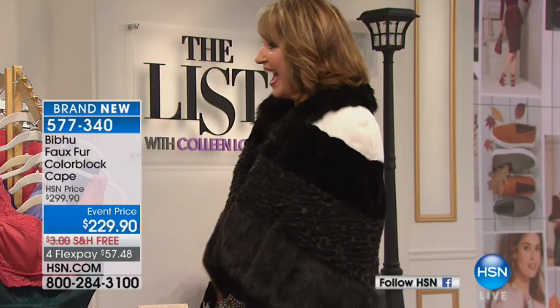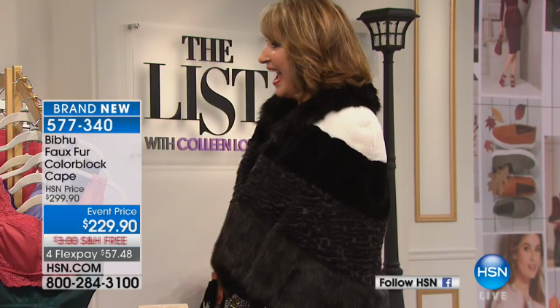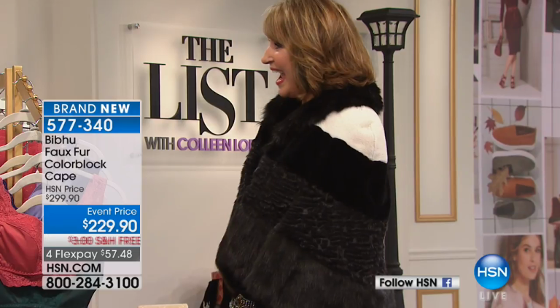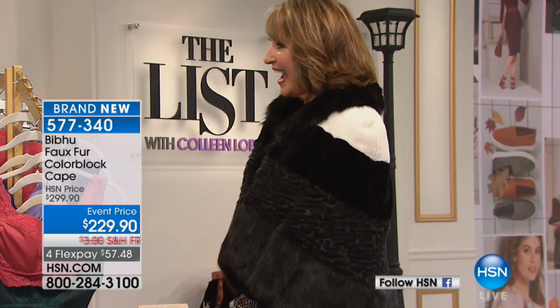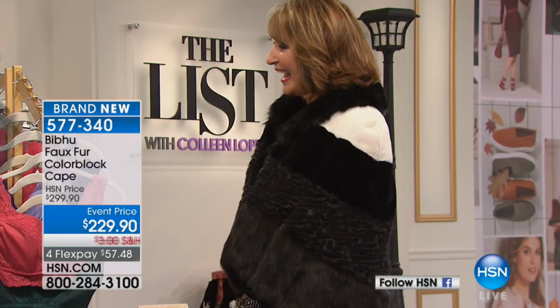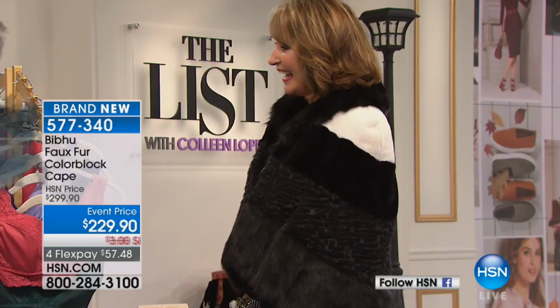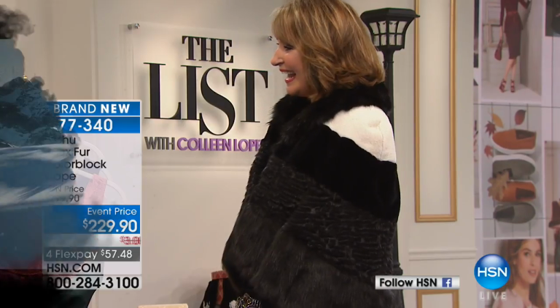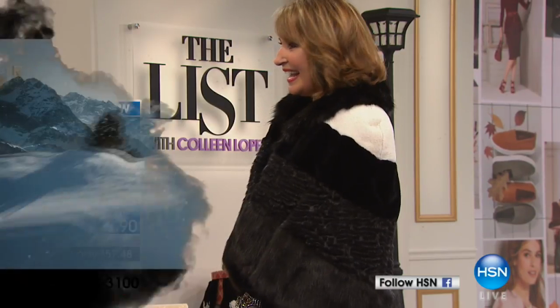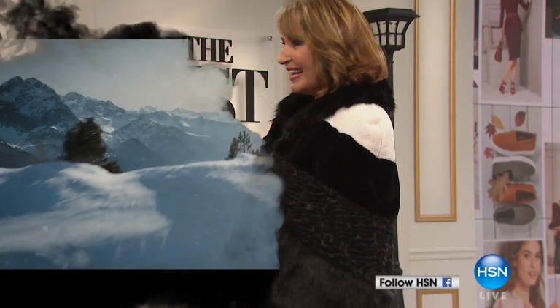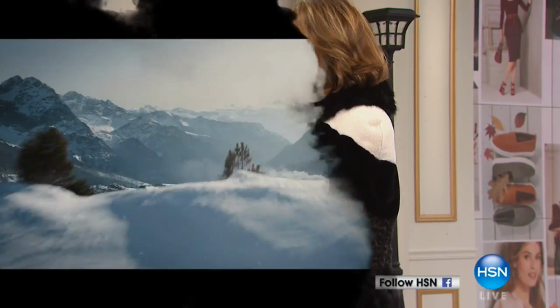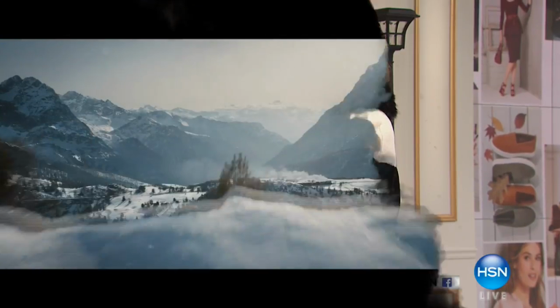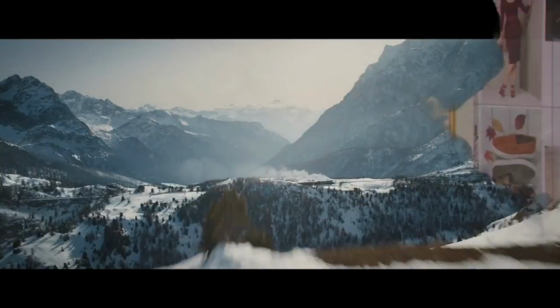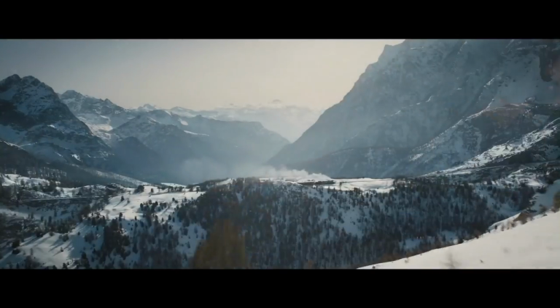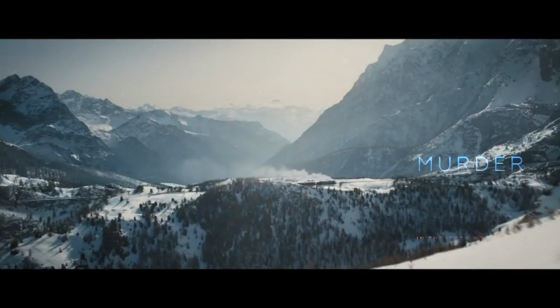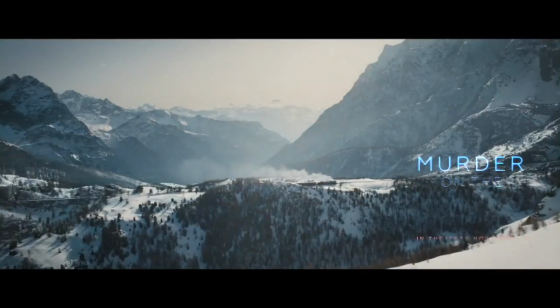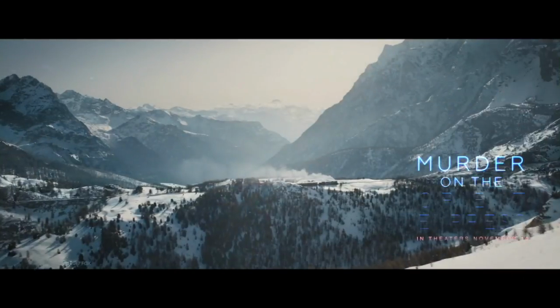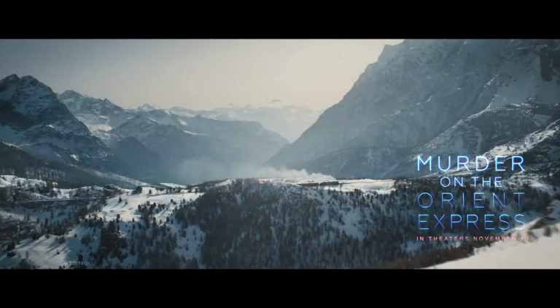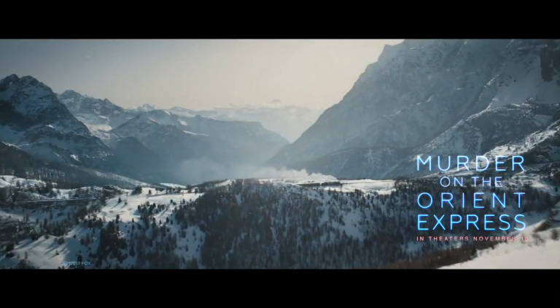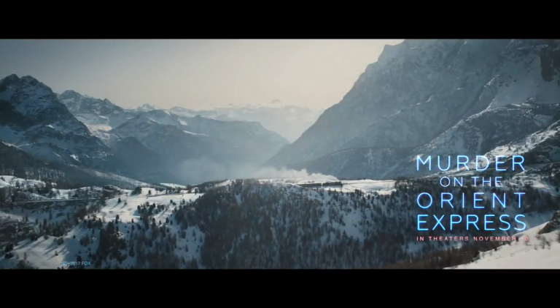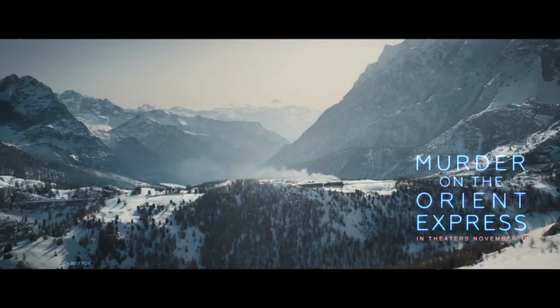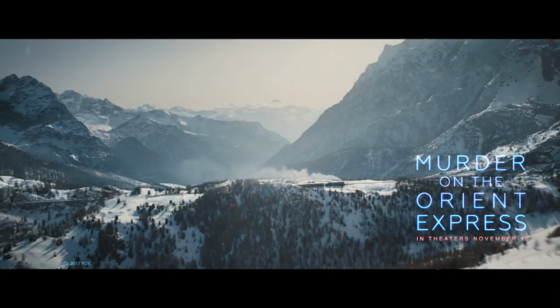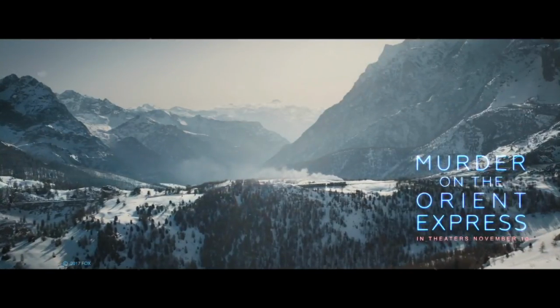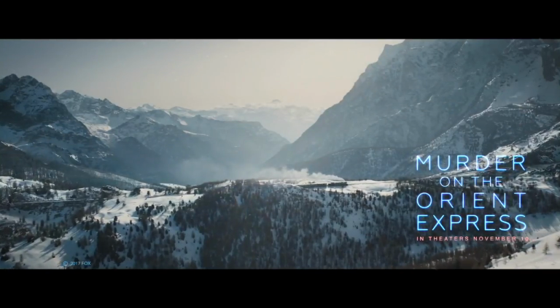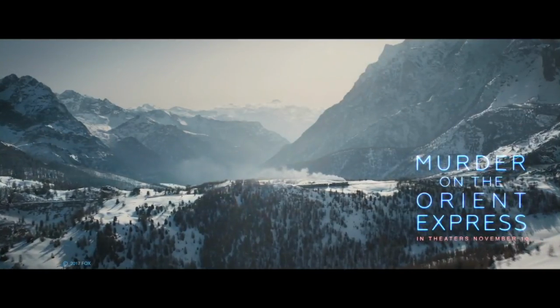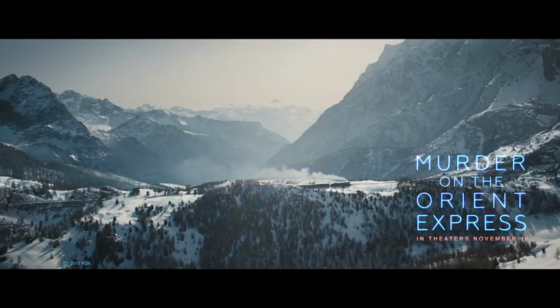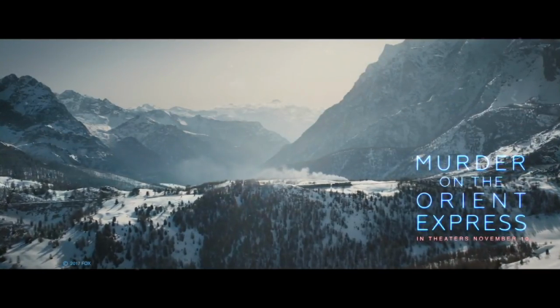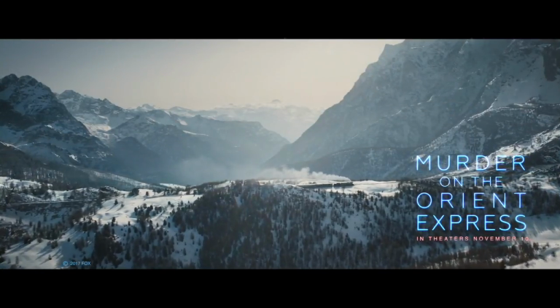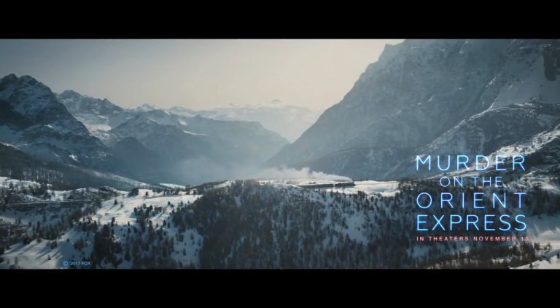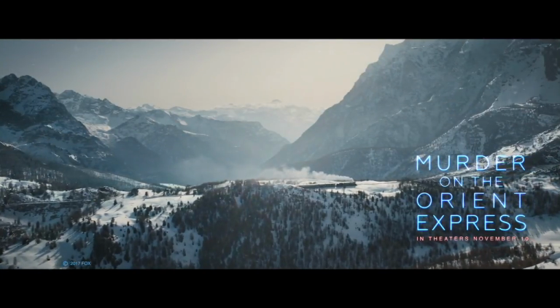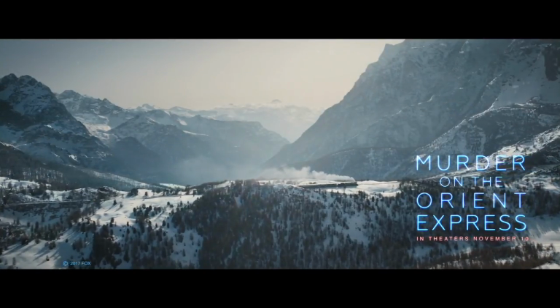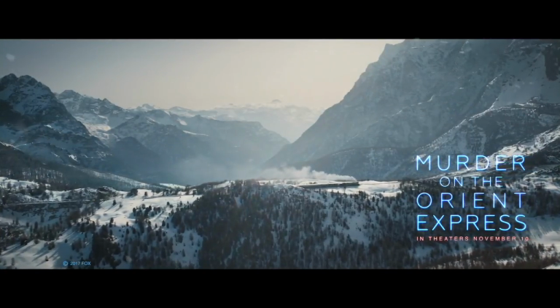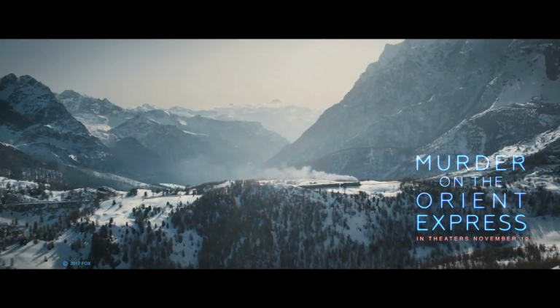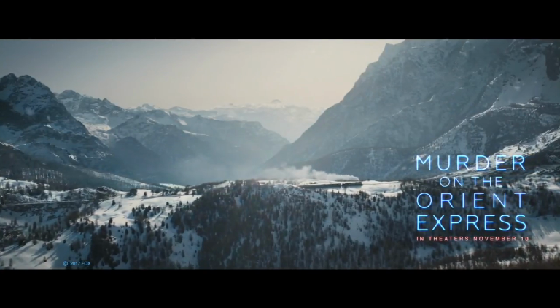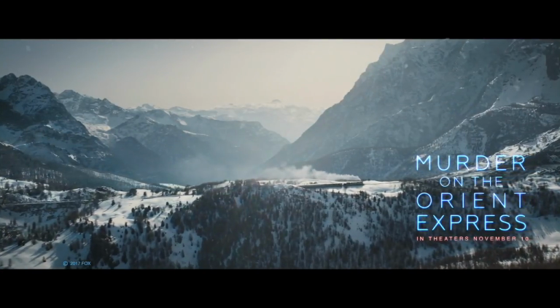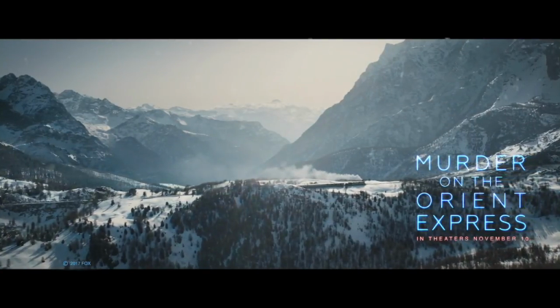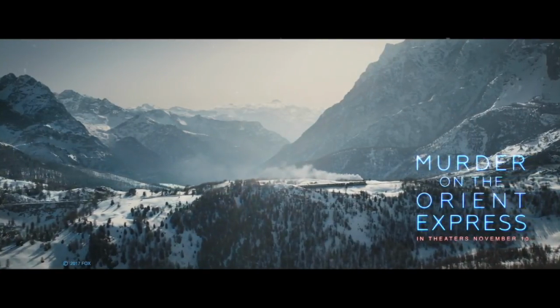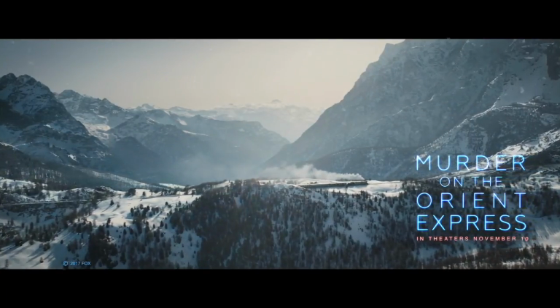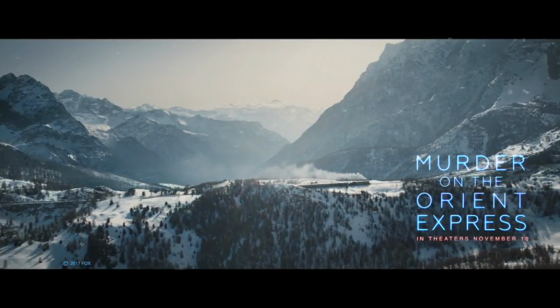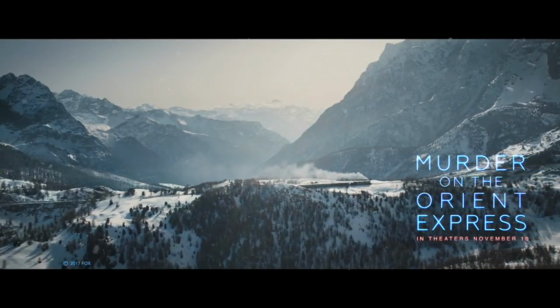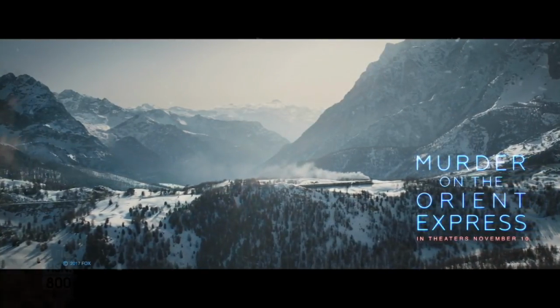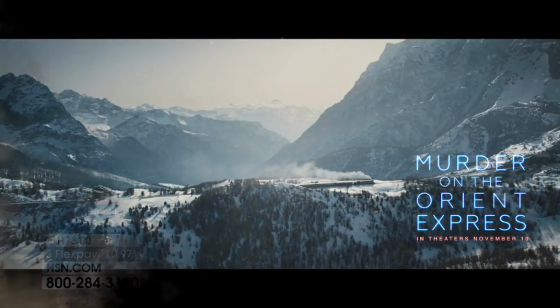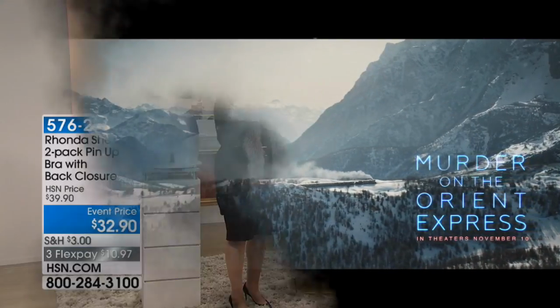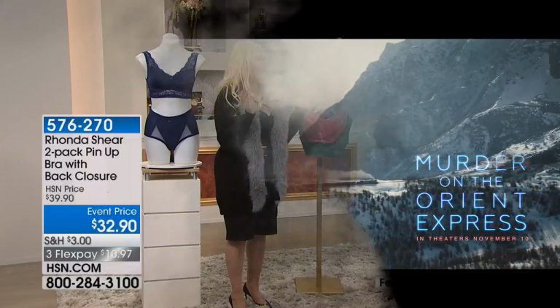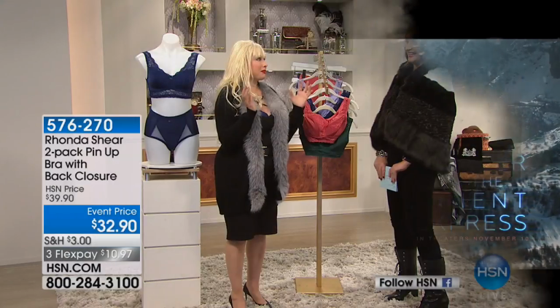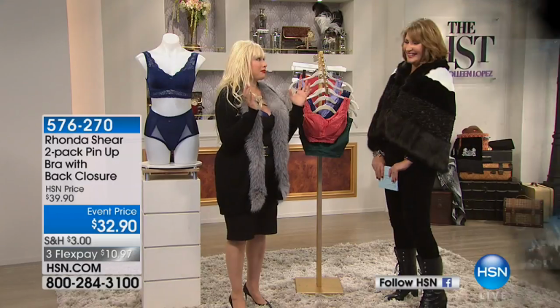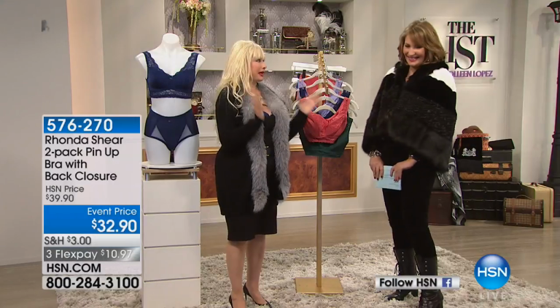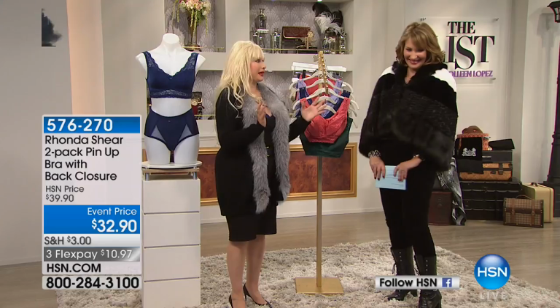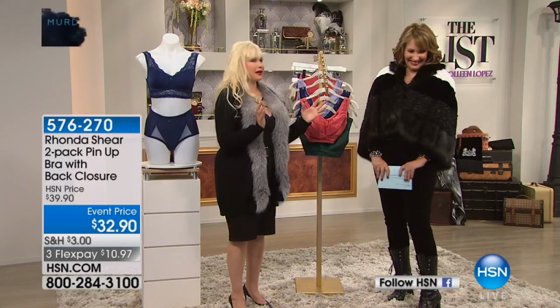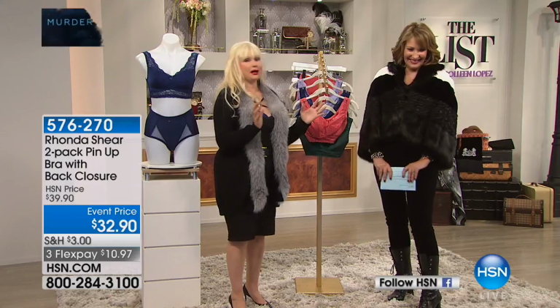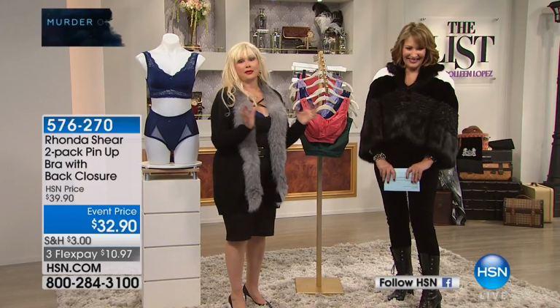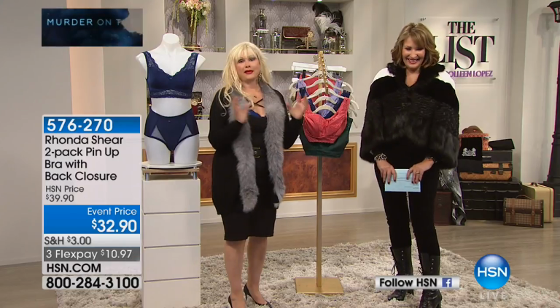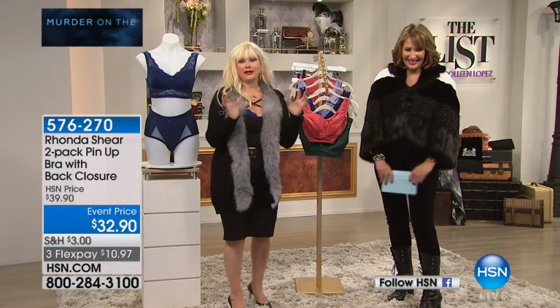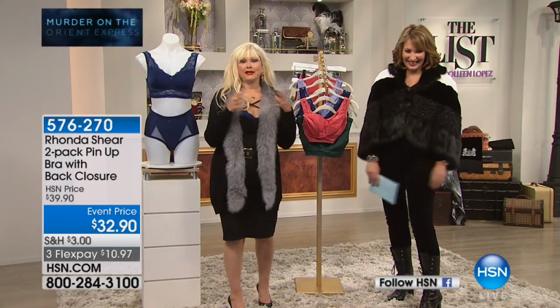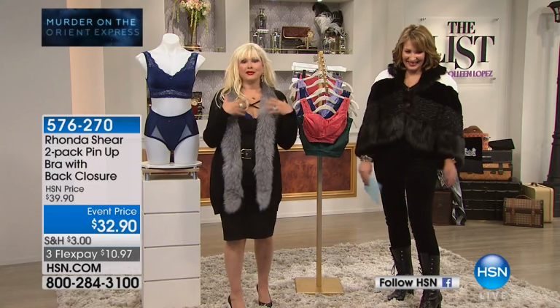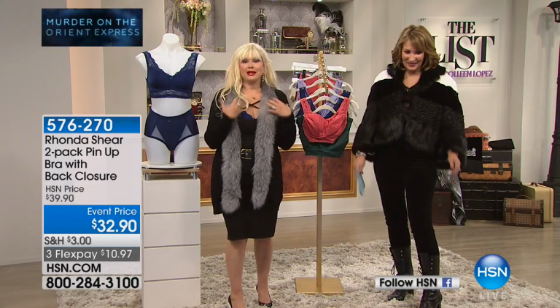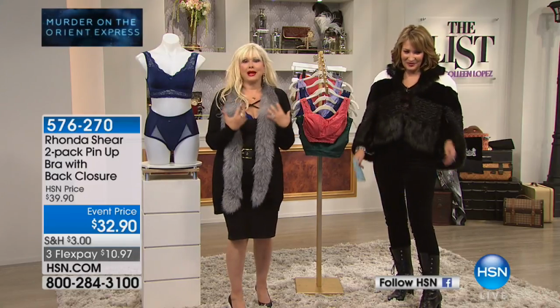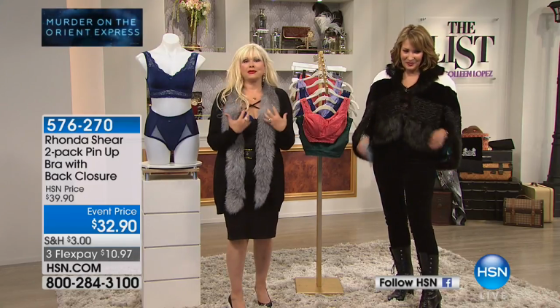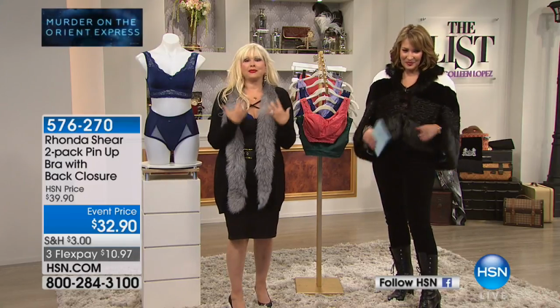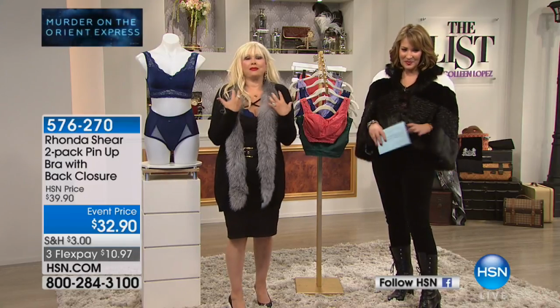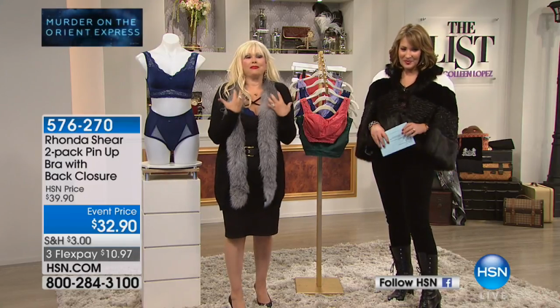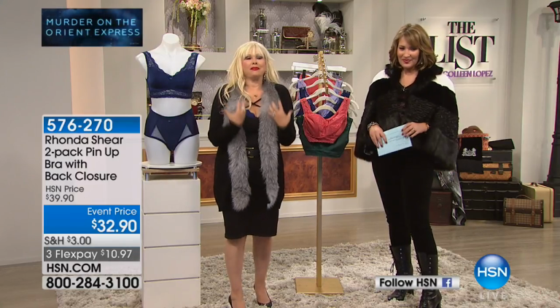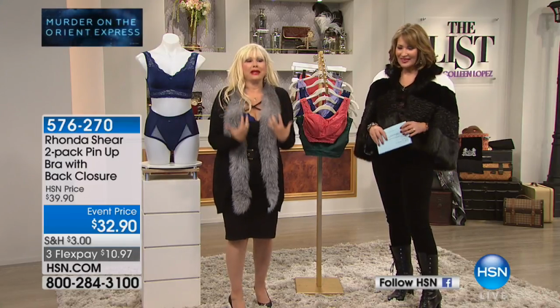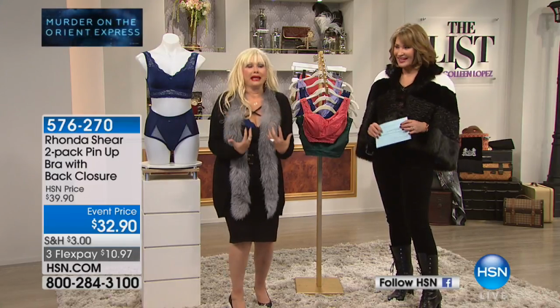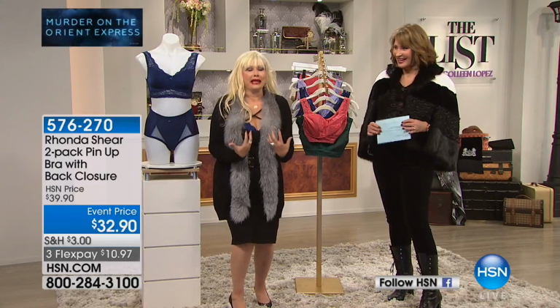Hi! You look beautiful. This is so exciting. Isn't this fun? This is so glamorous and so me — not necessarily glamorous, but me.